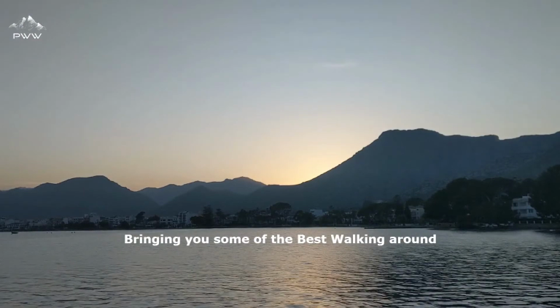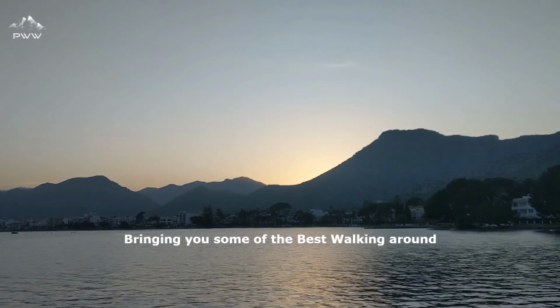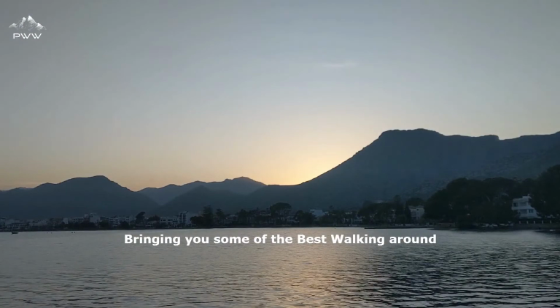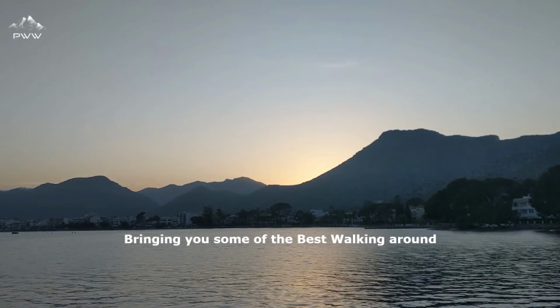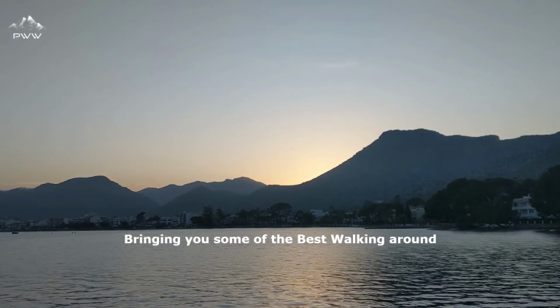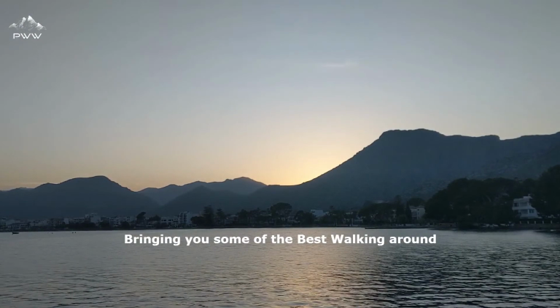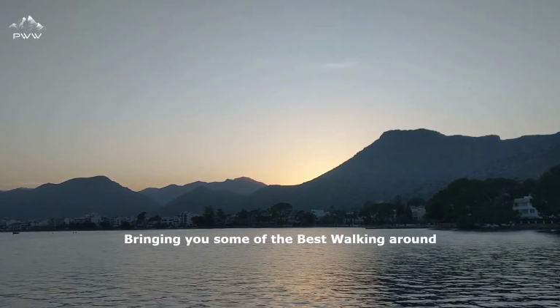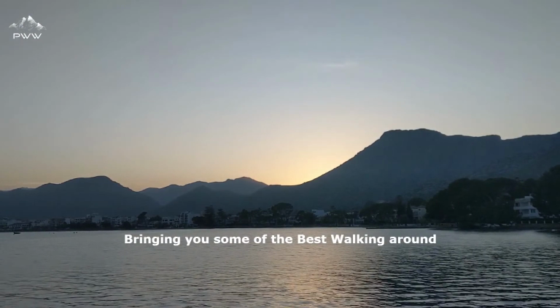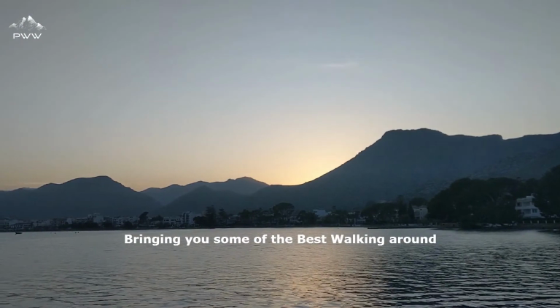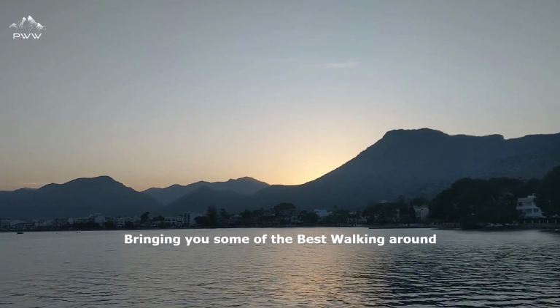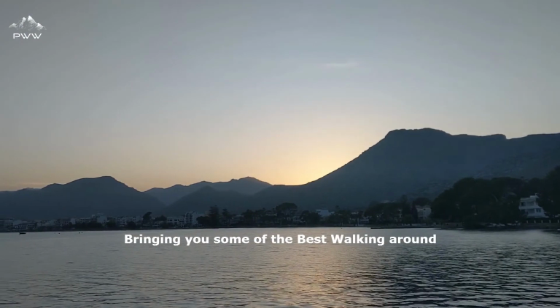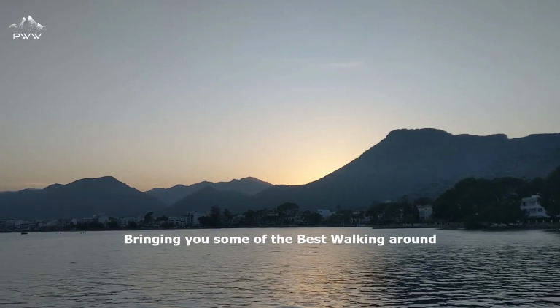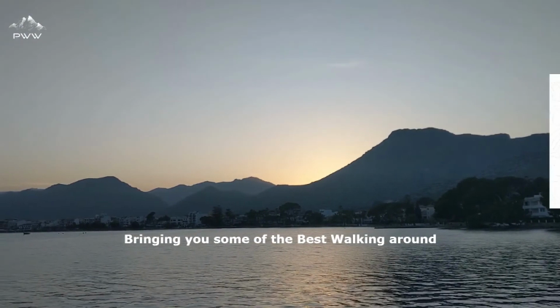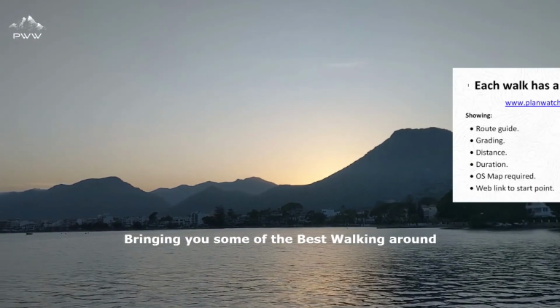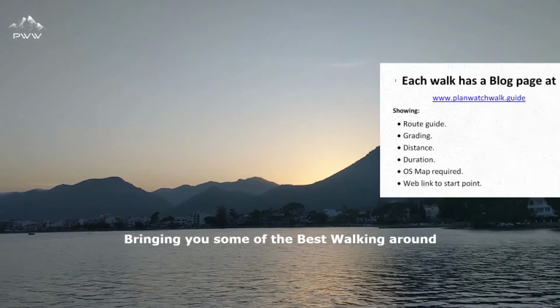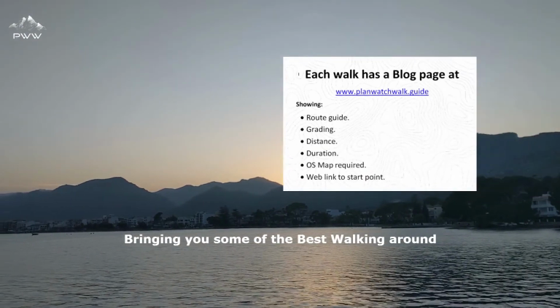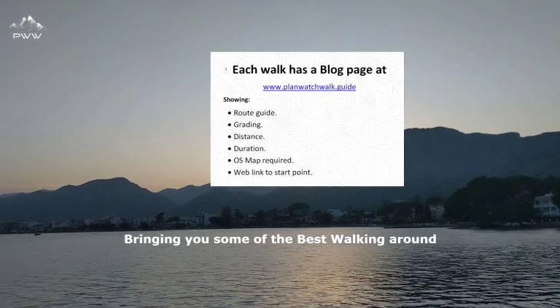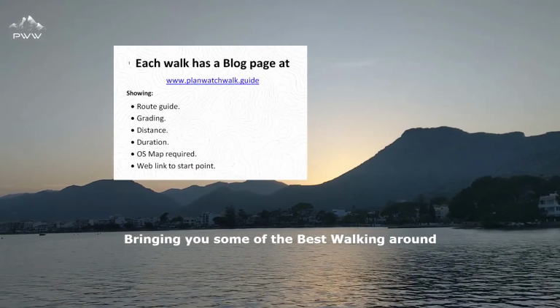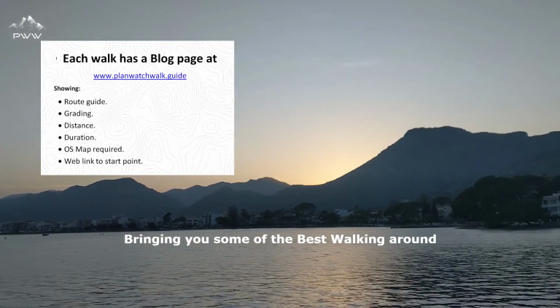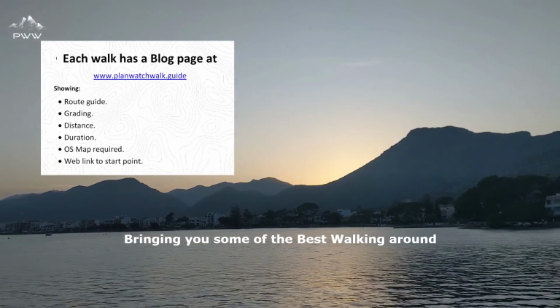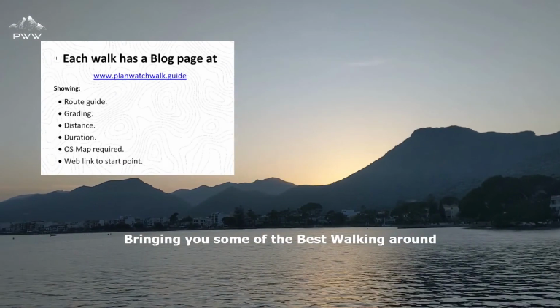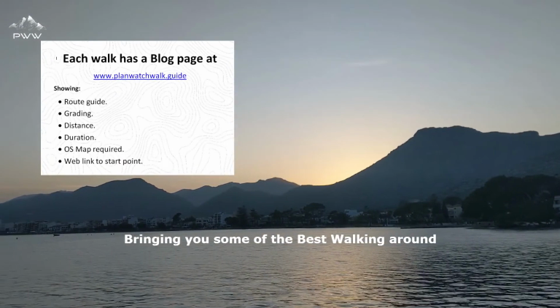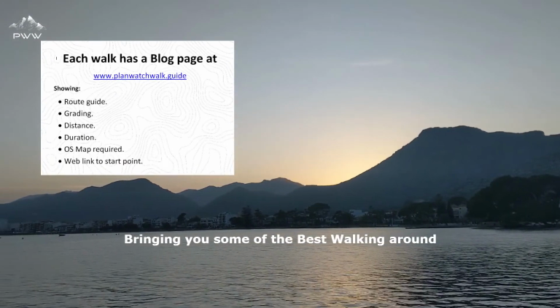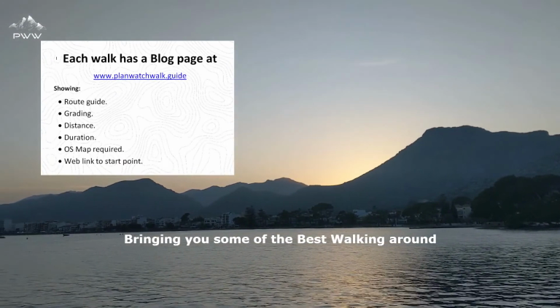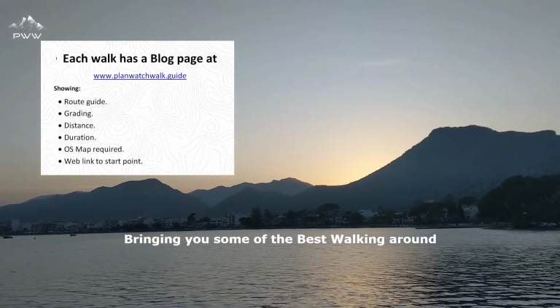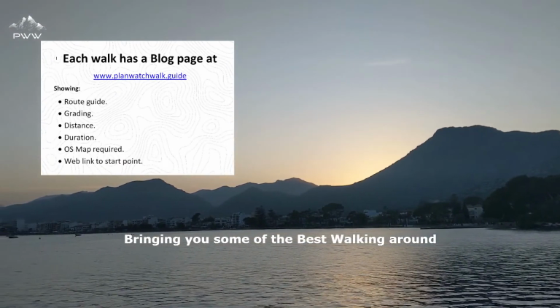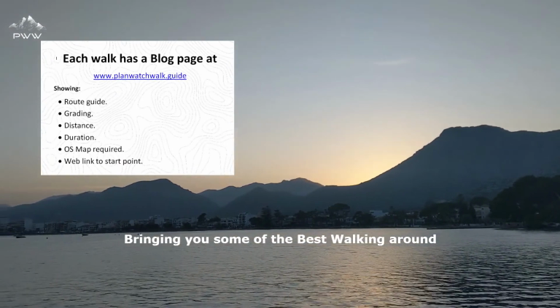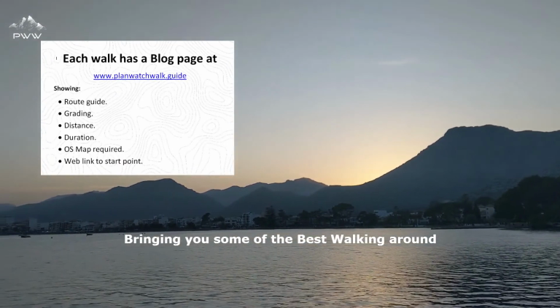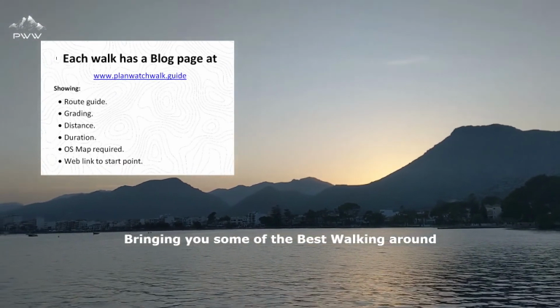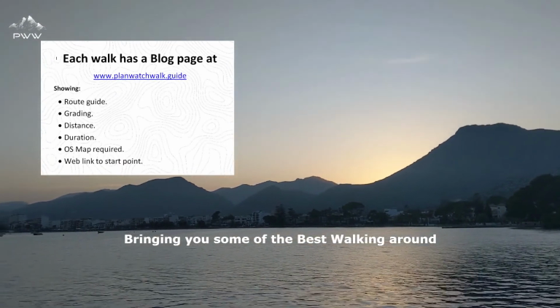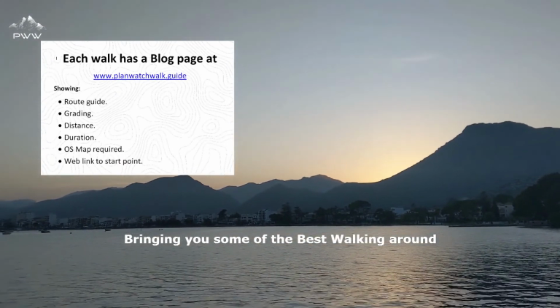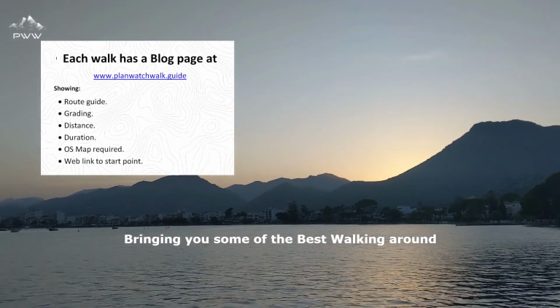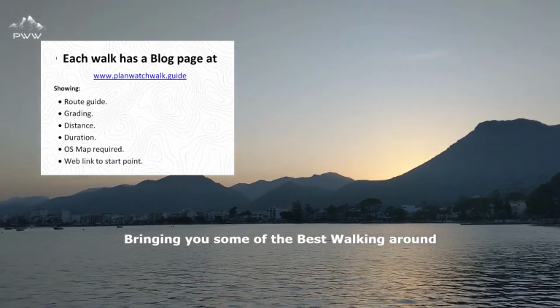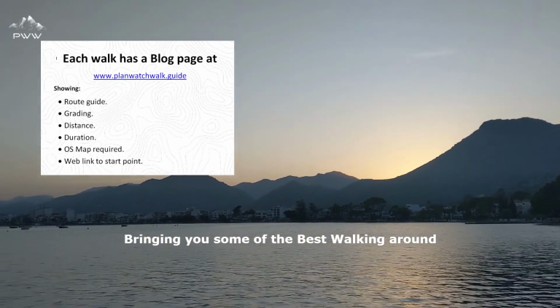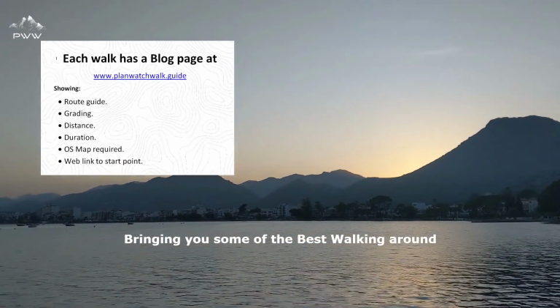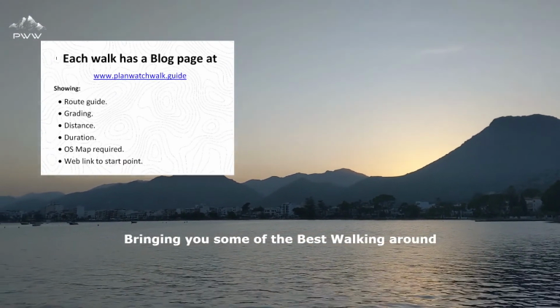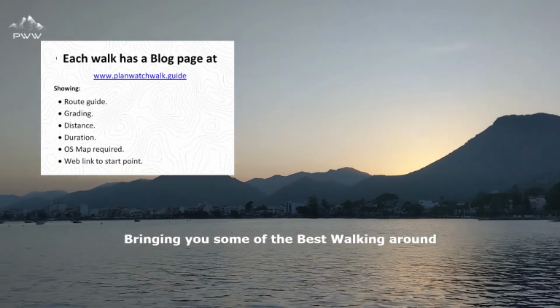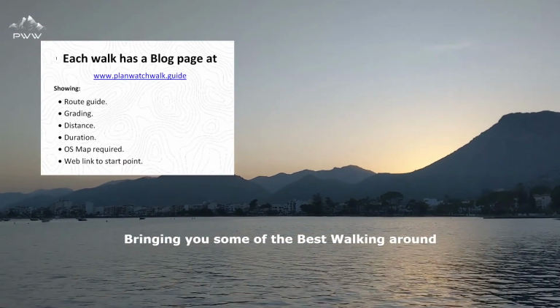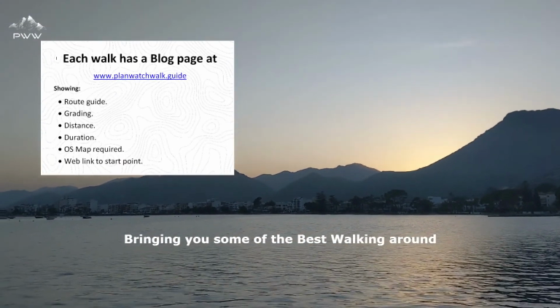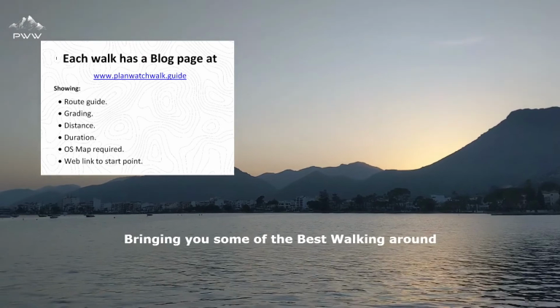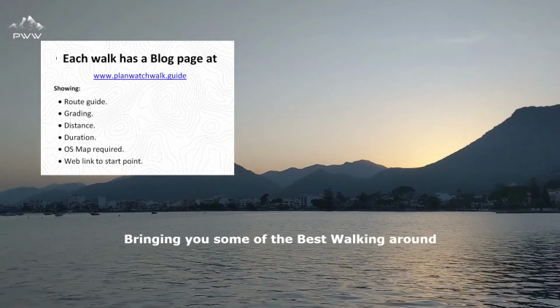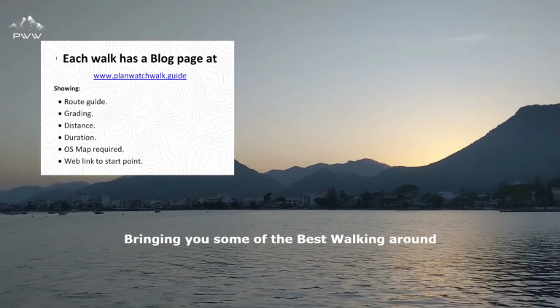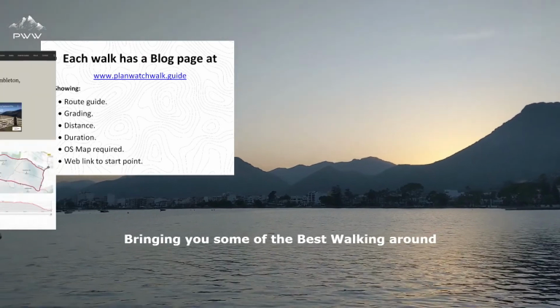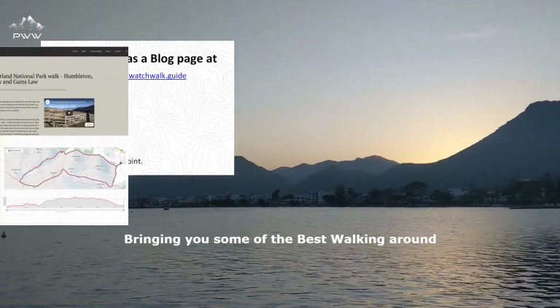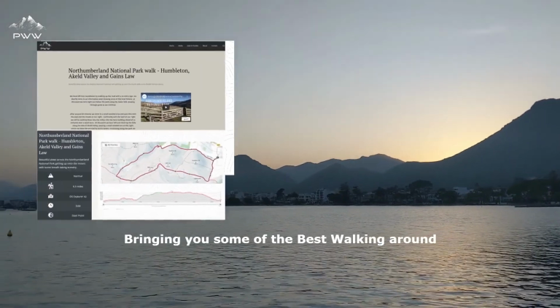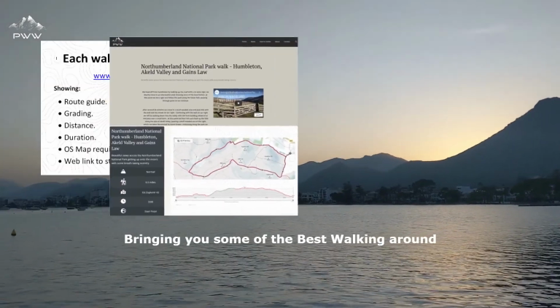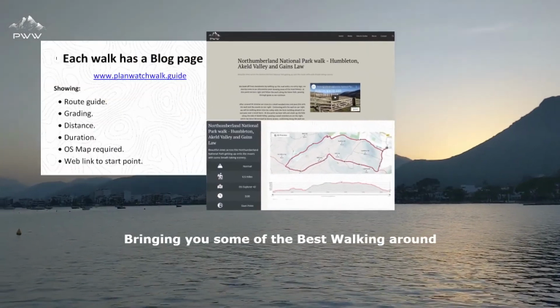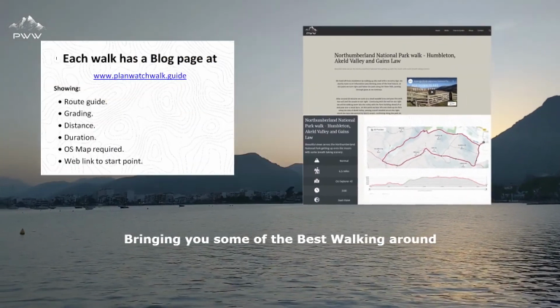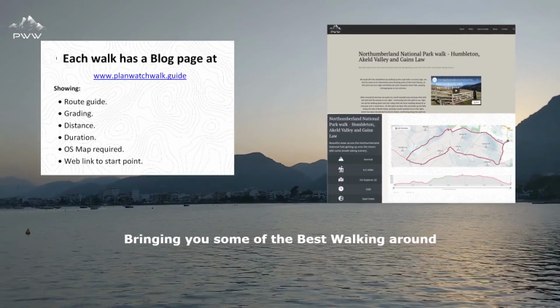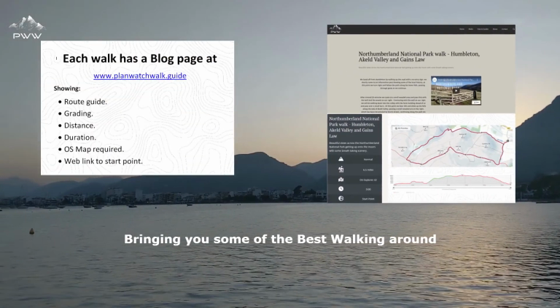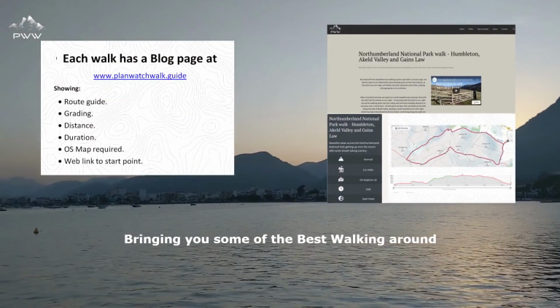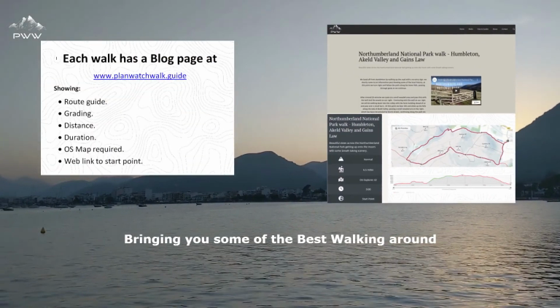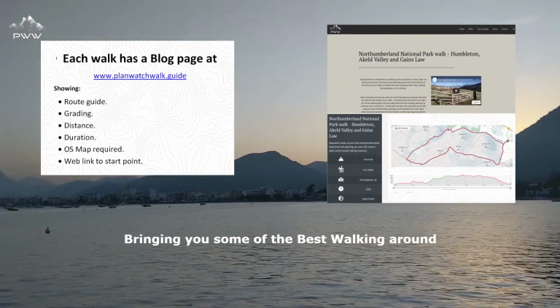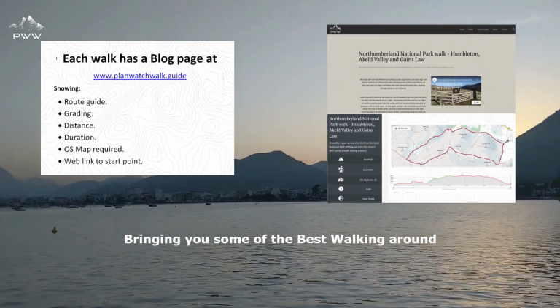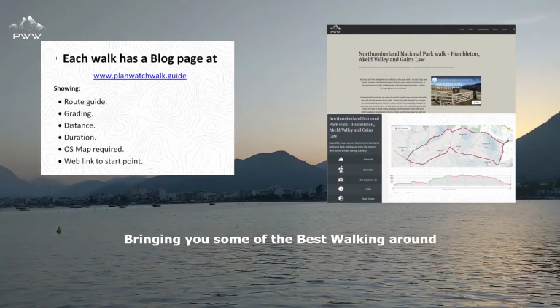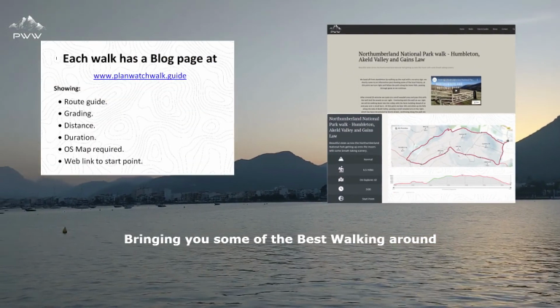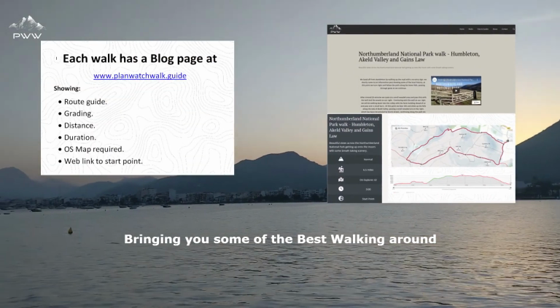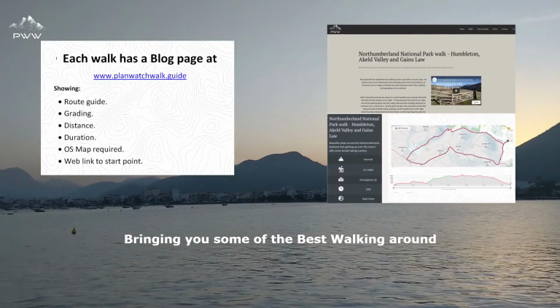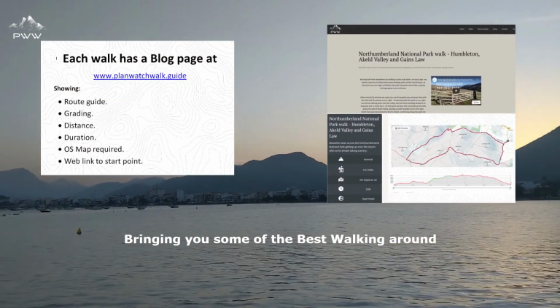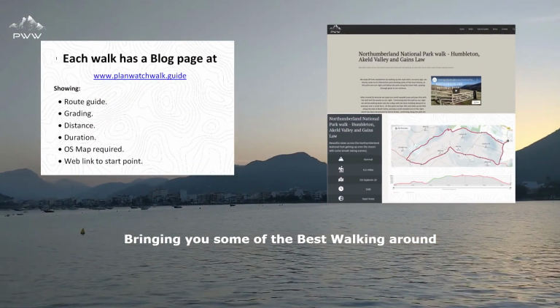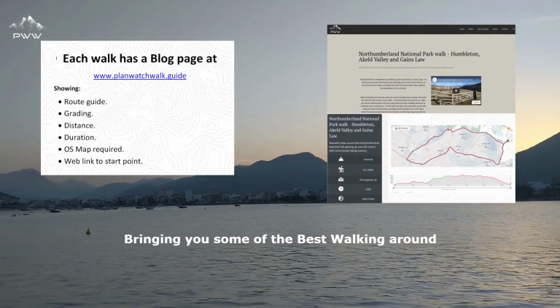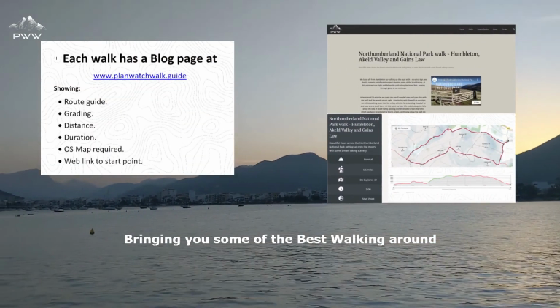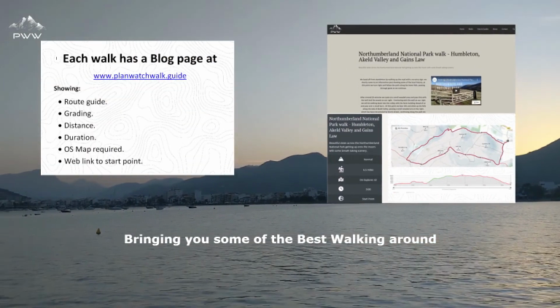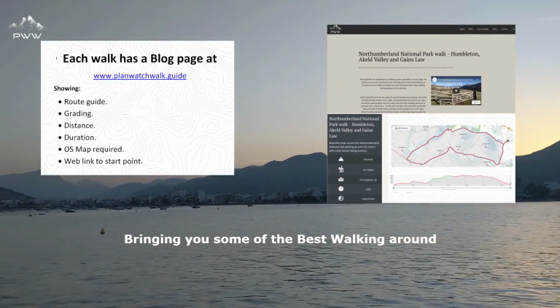Welcome to PlanWatch Walk. You're at the home of great walking experiences. We endeavor to bring you some of the best walking around.